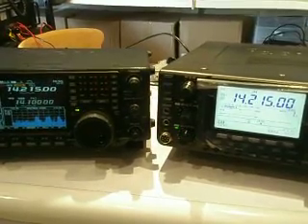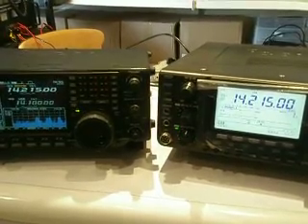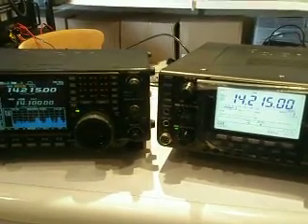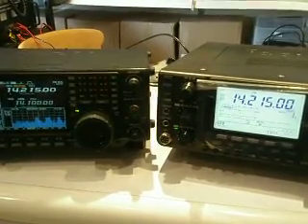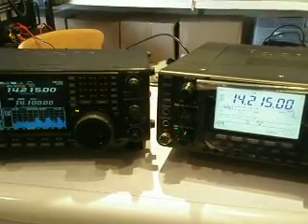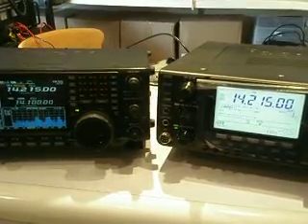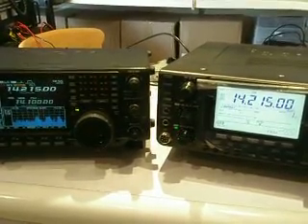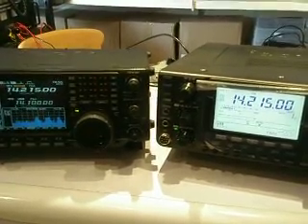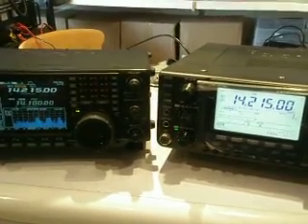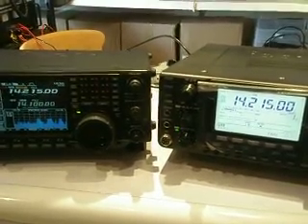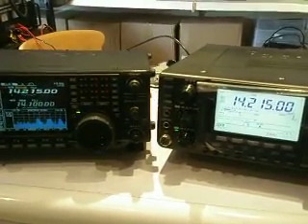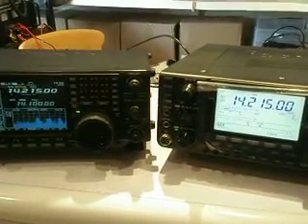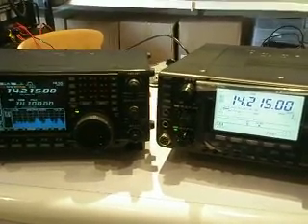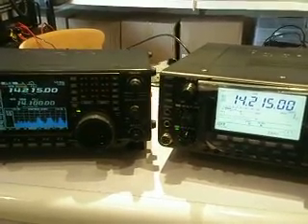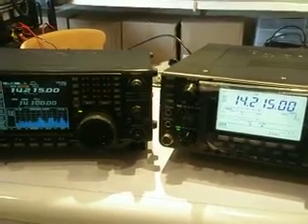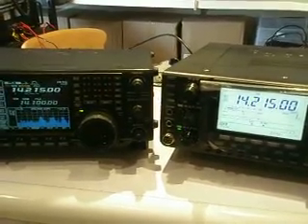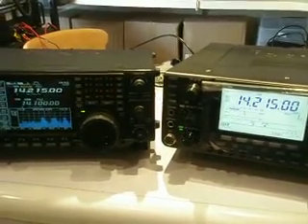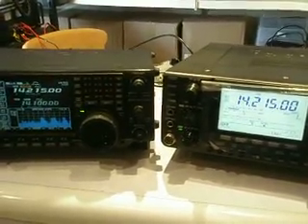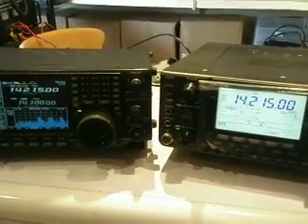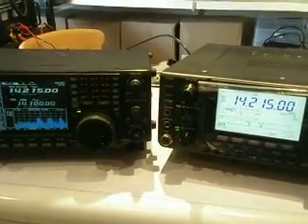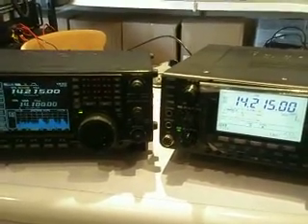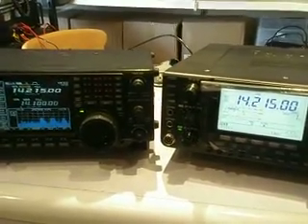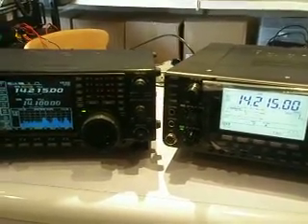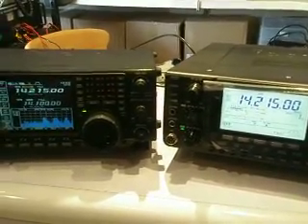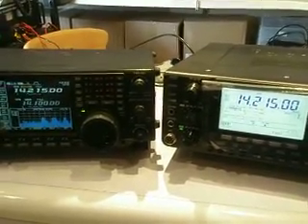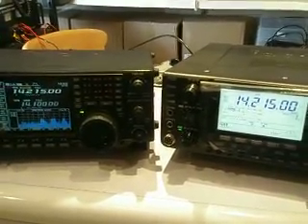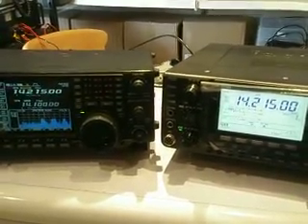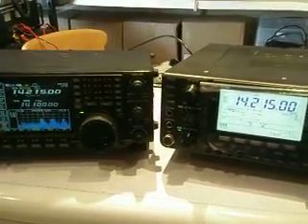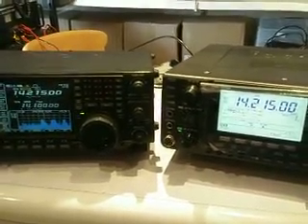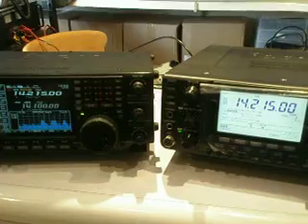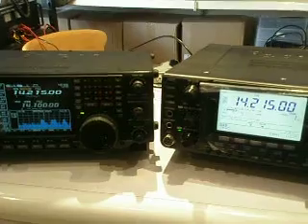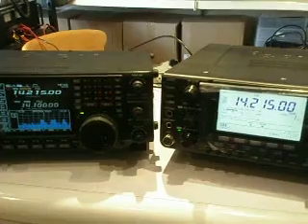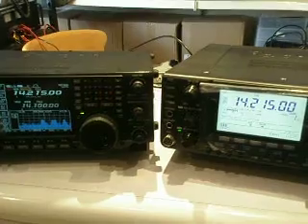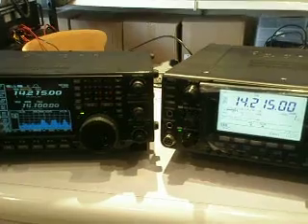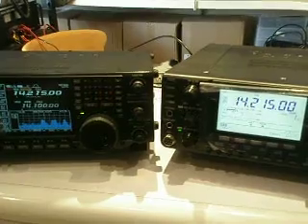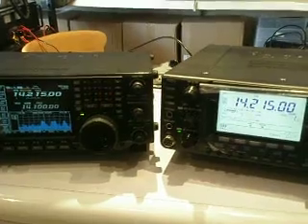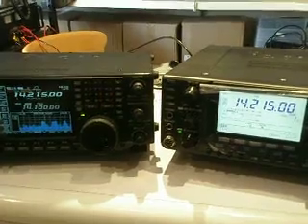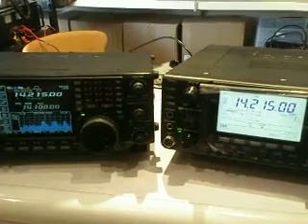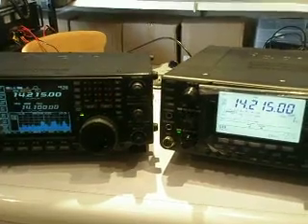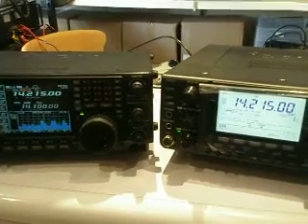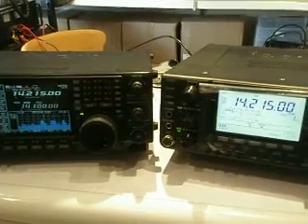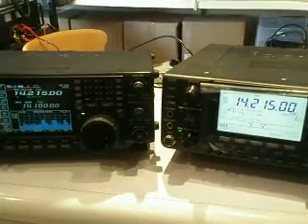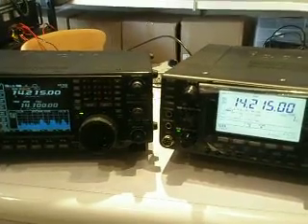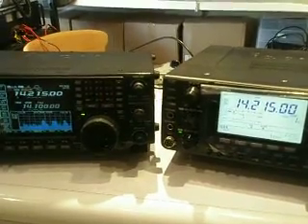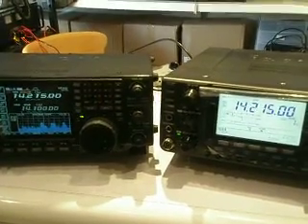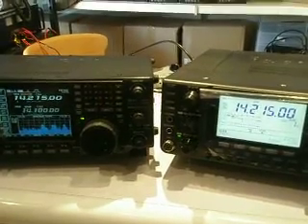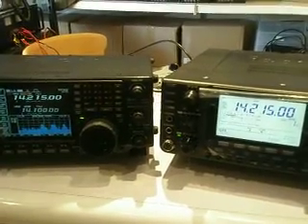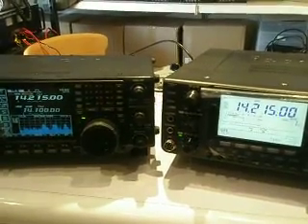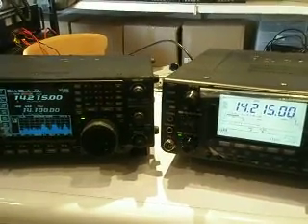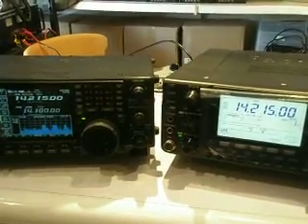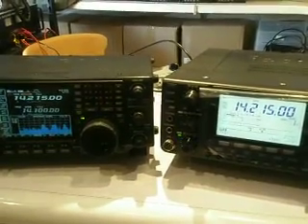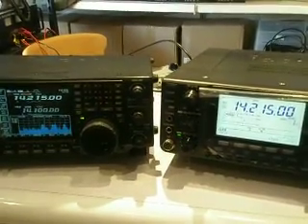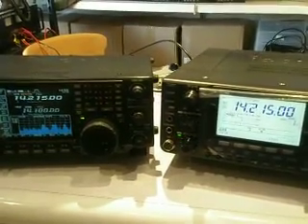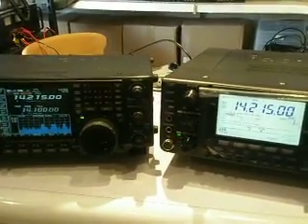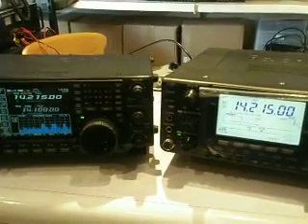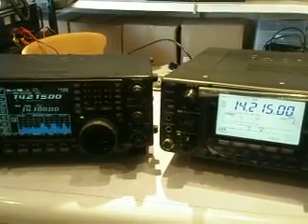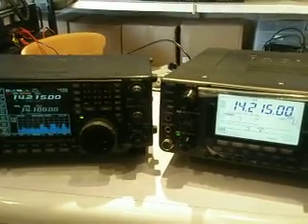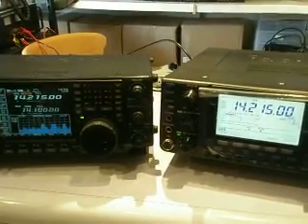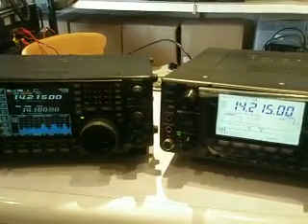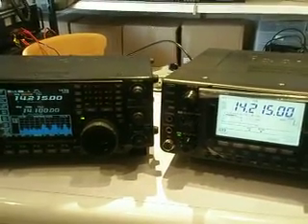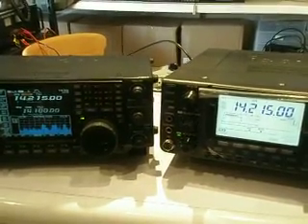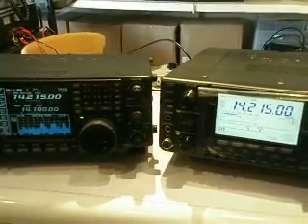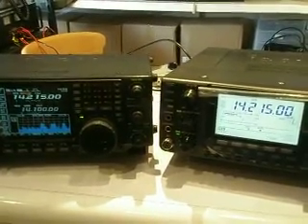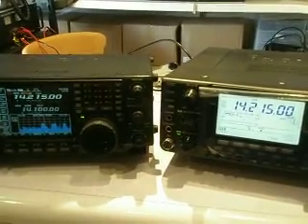And there you go. There's a difference between the 756 Pro 3 and the IC7410.